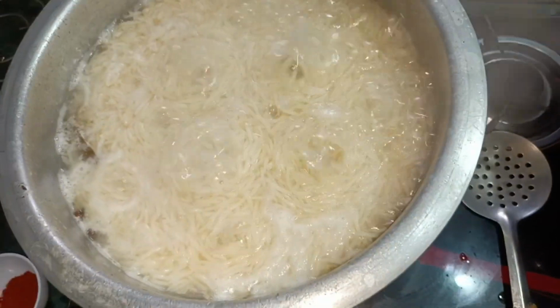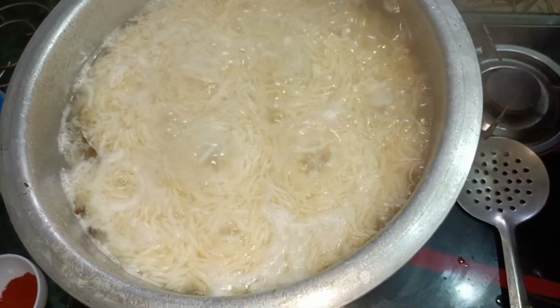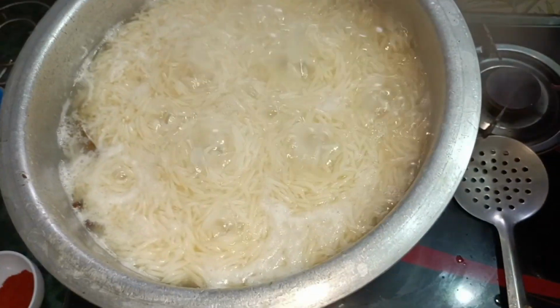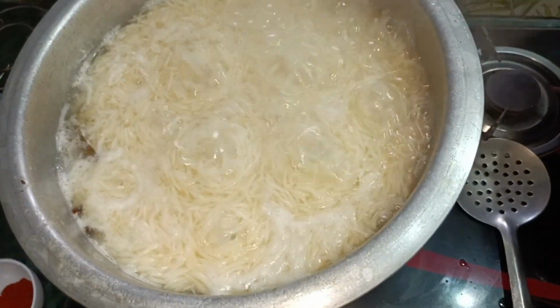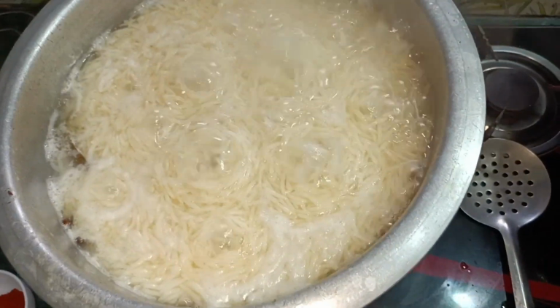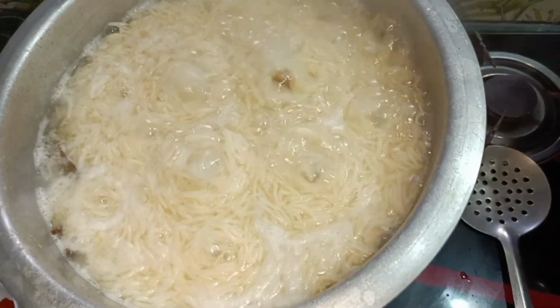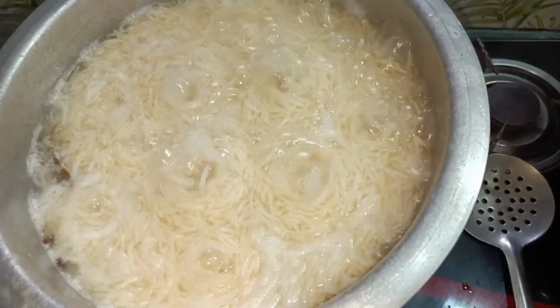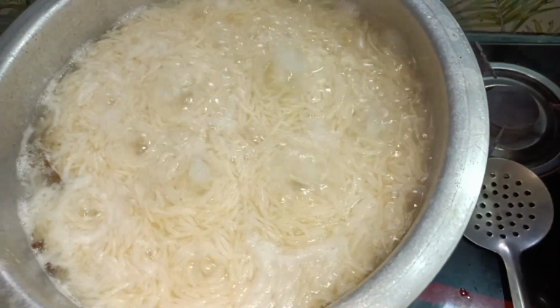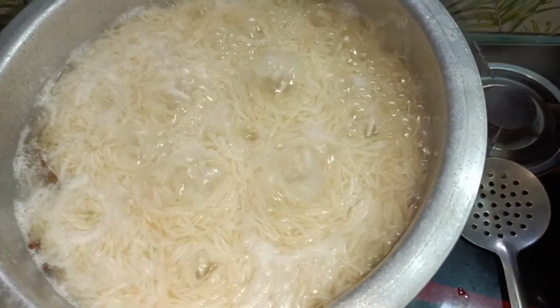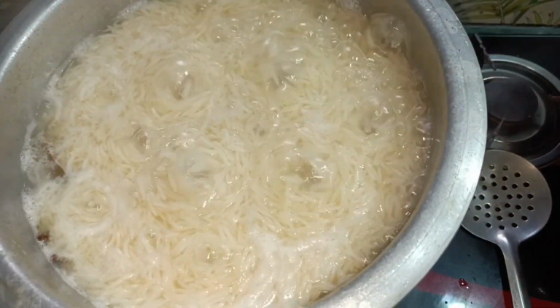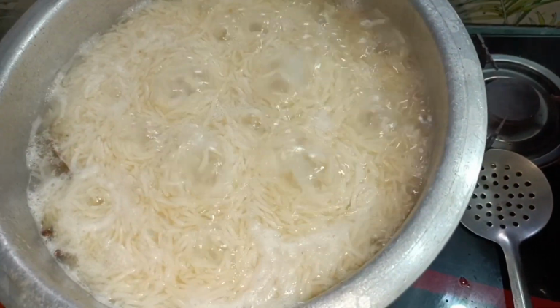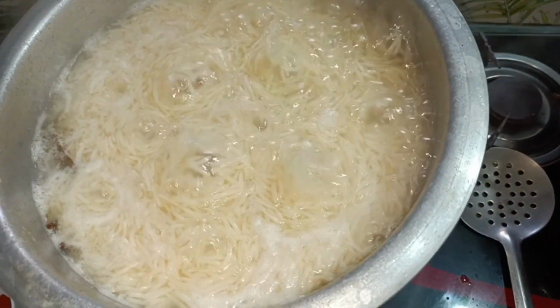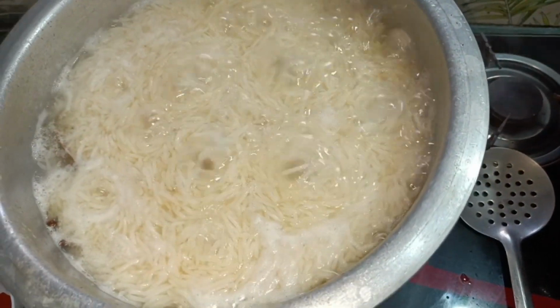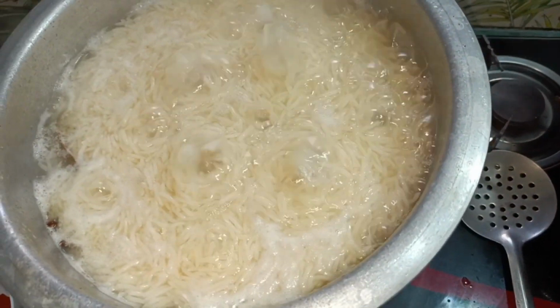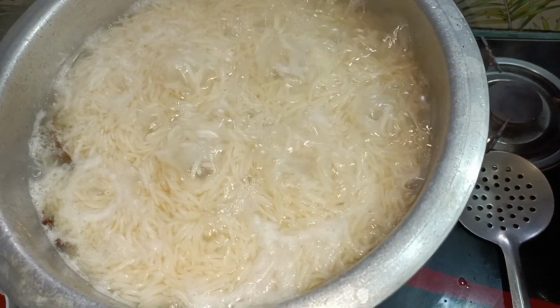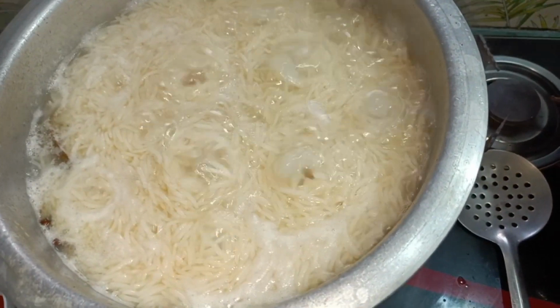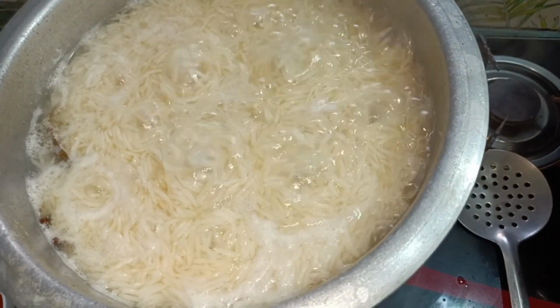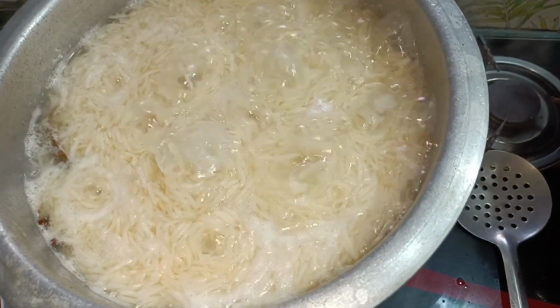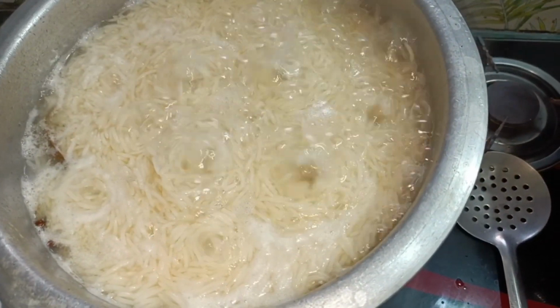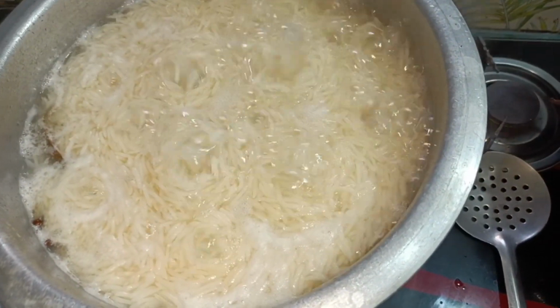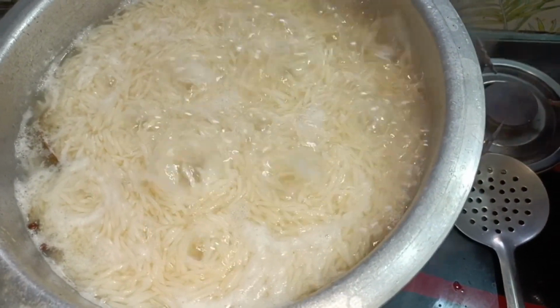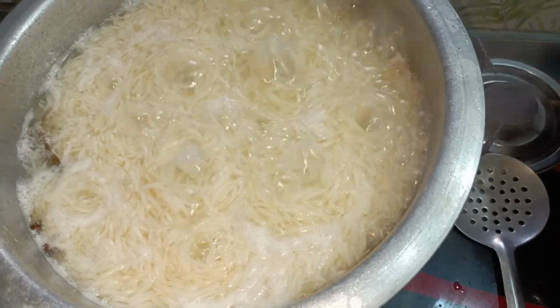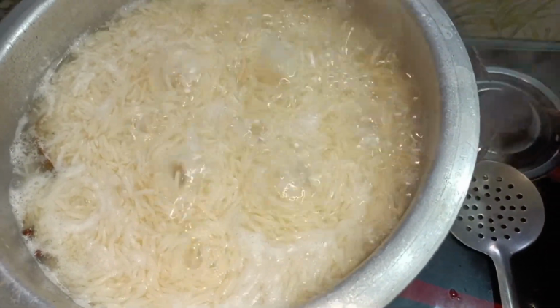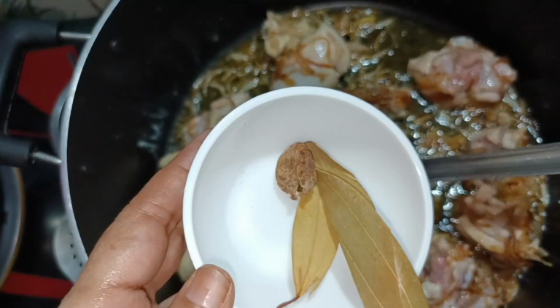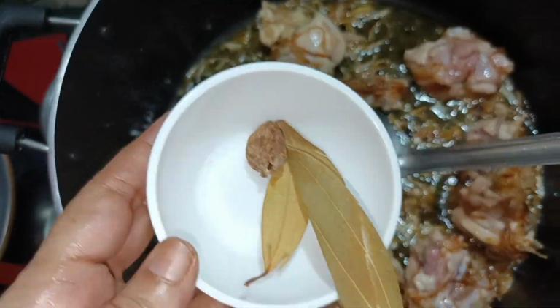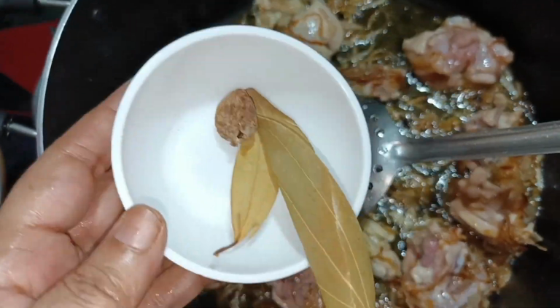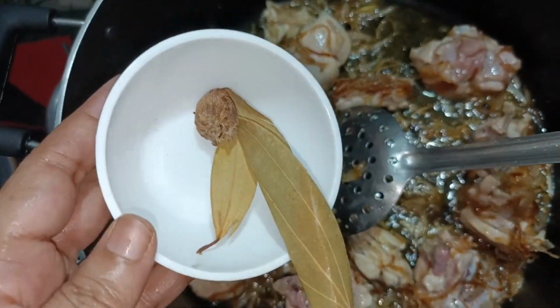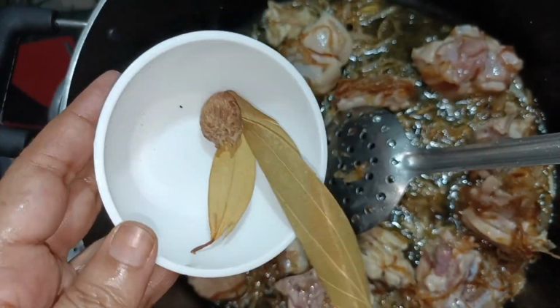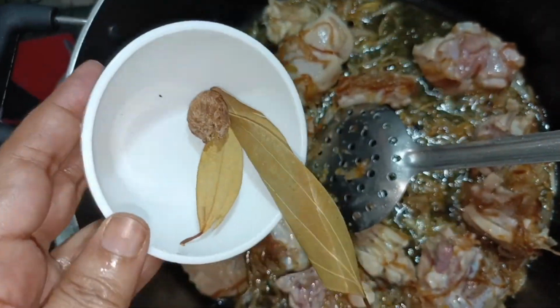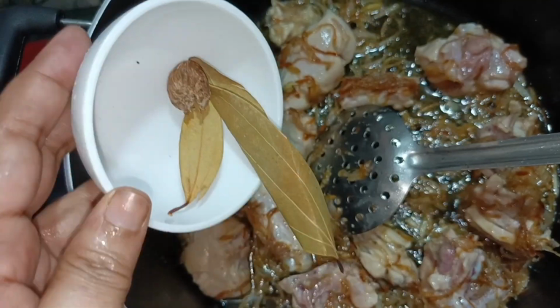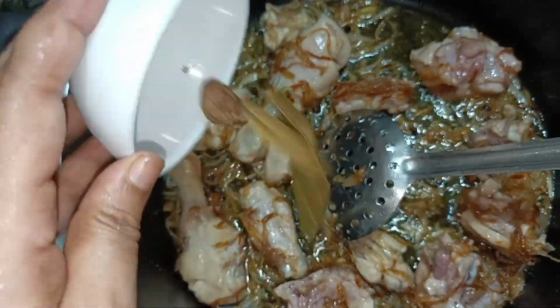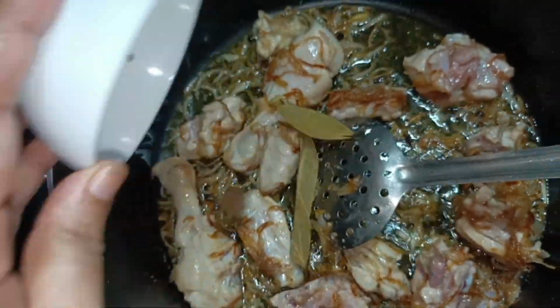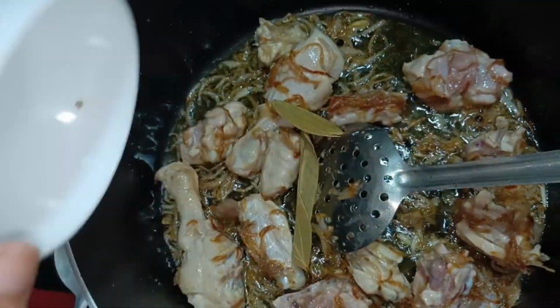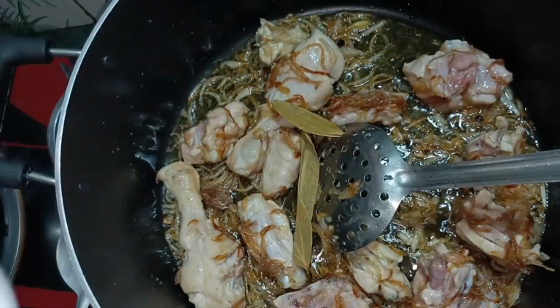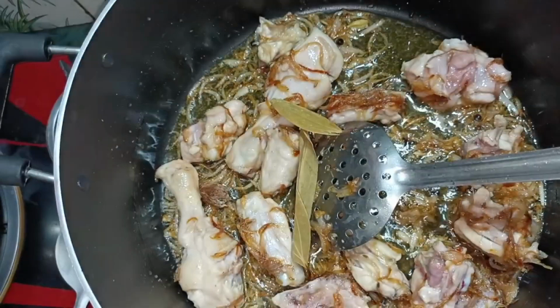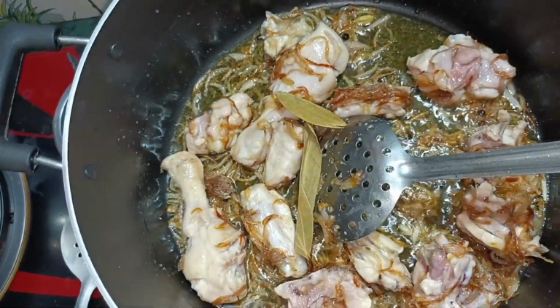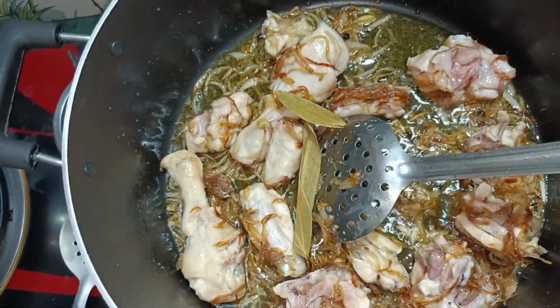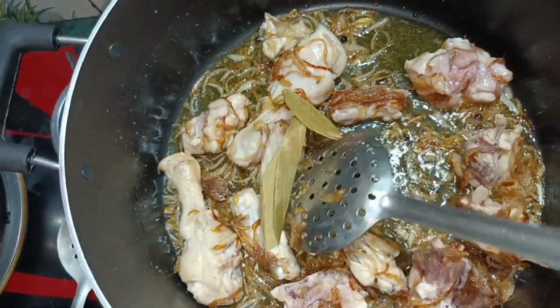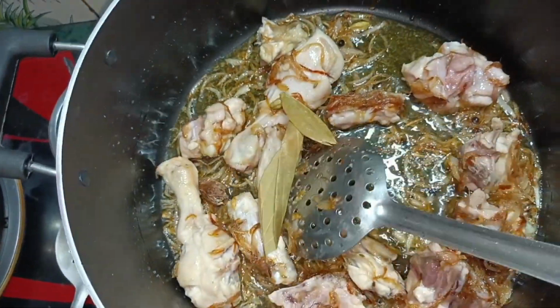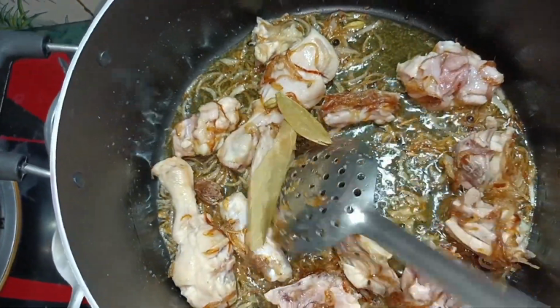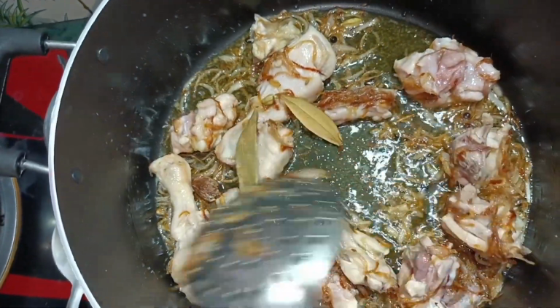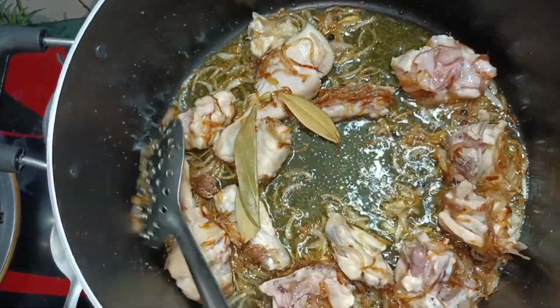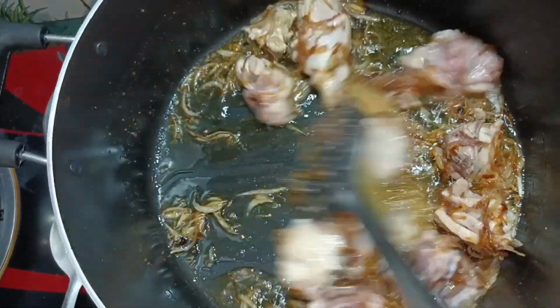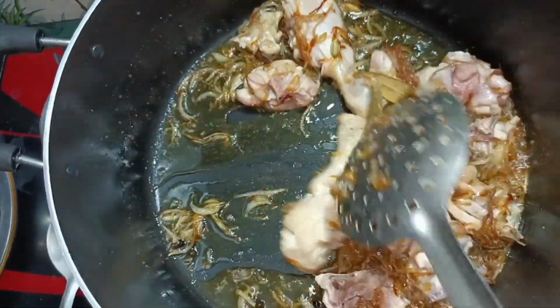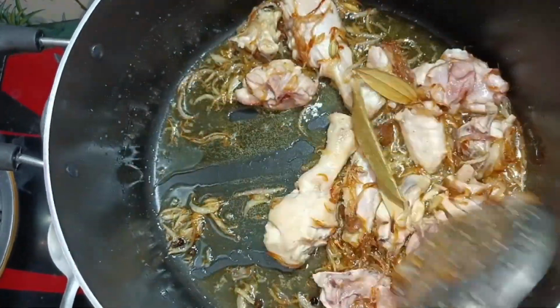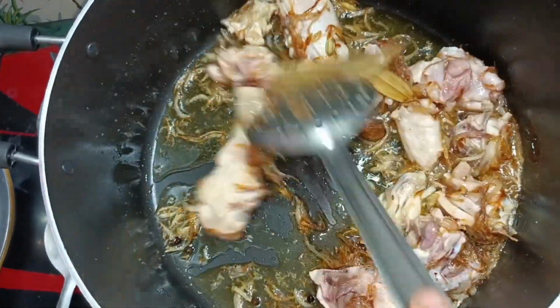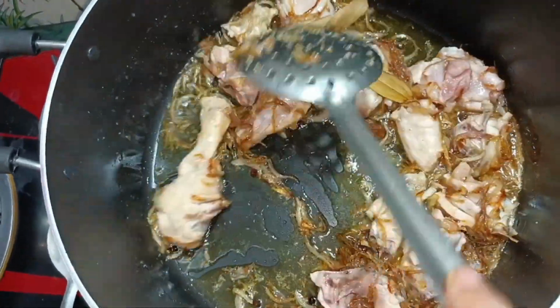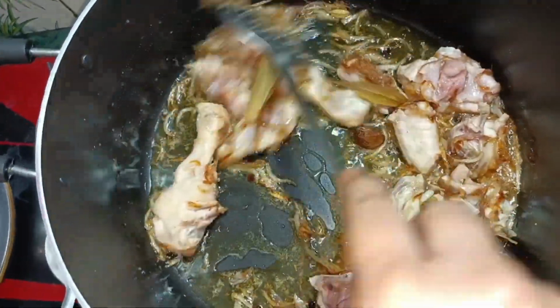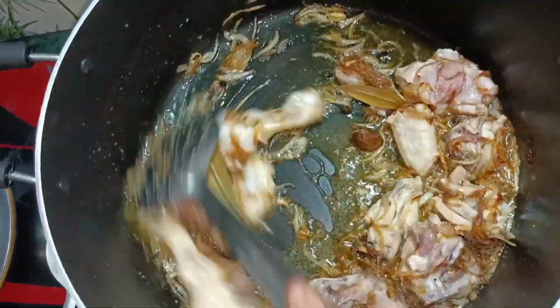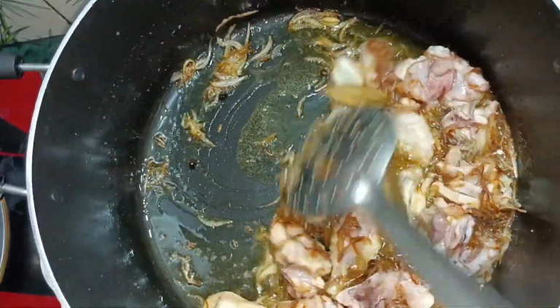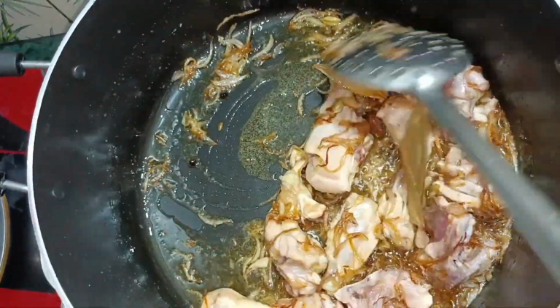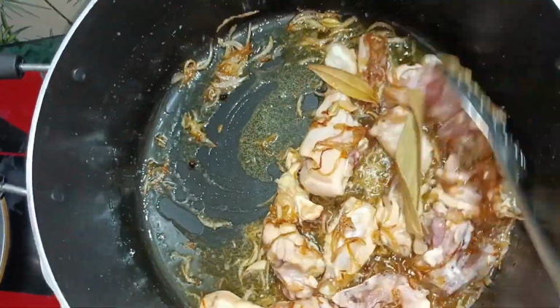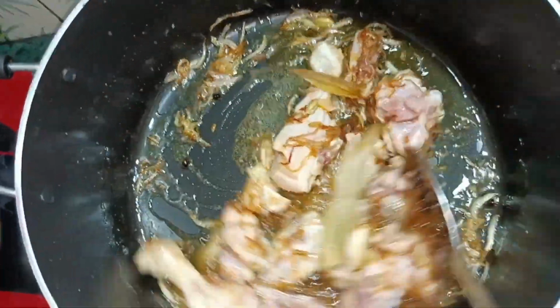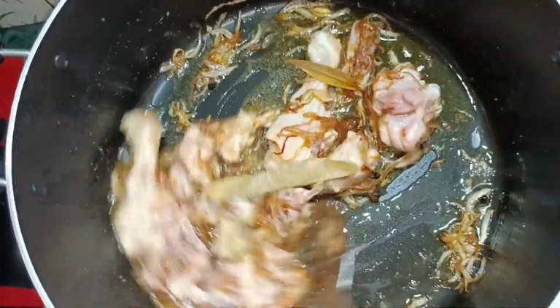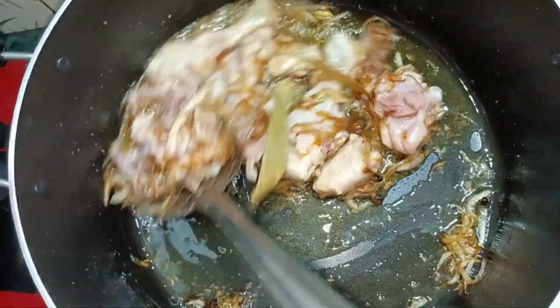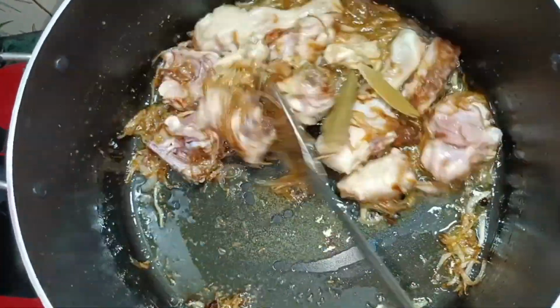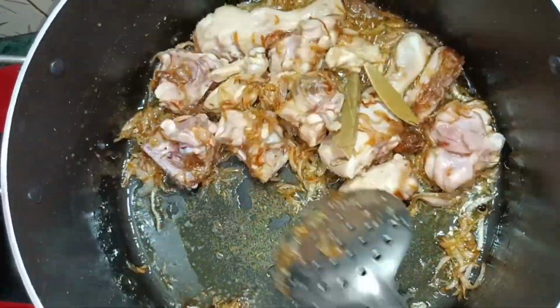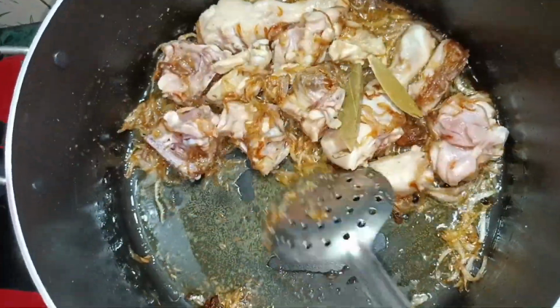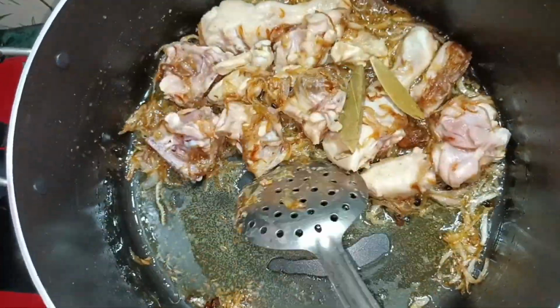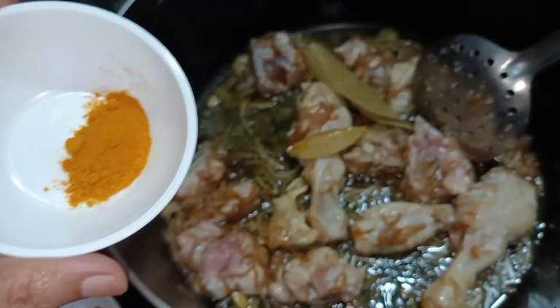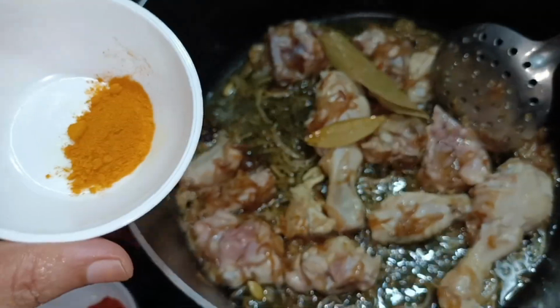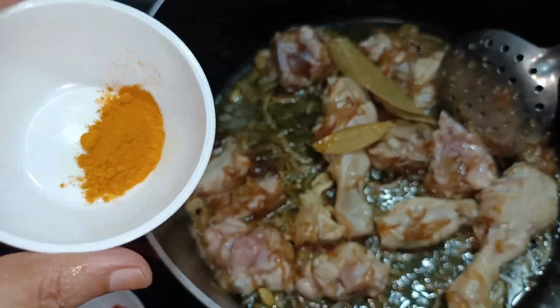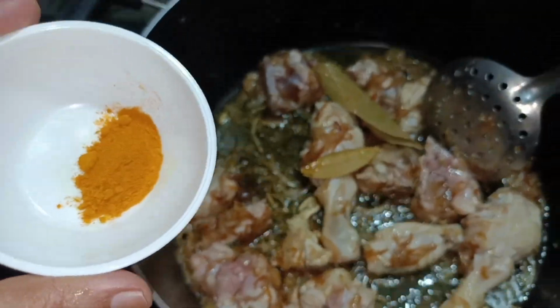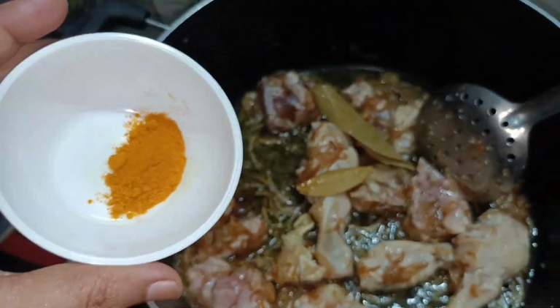The rice is boiled. Then we add the rice in the pan. Then we add the salt to the pan.